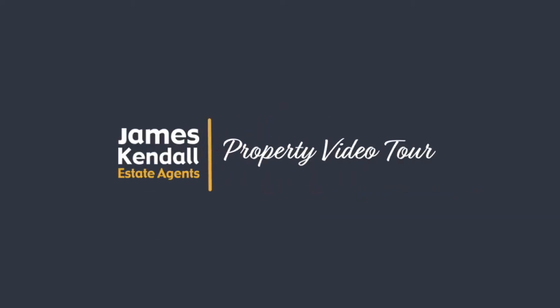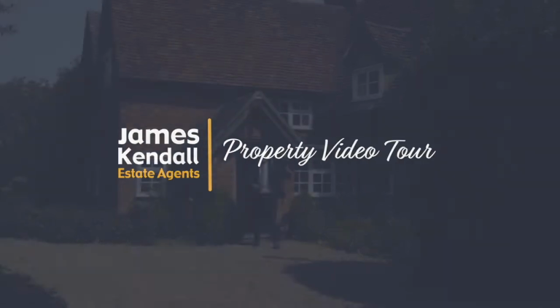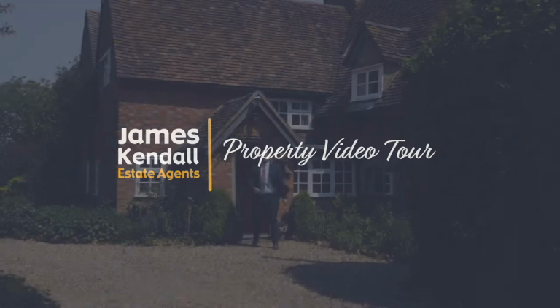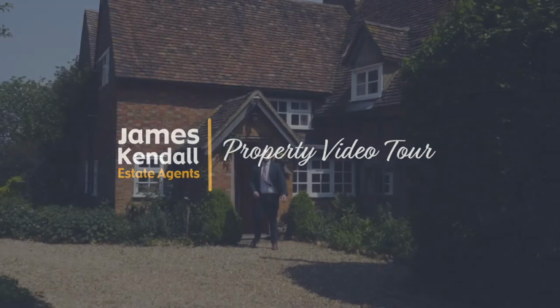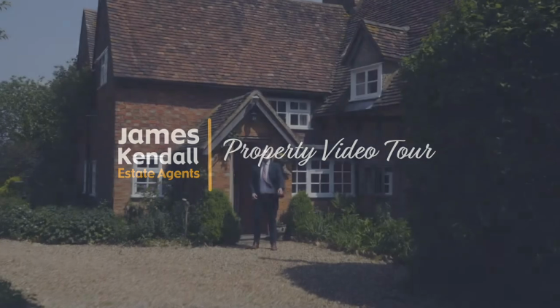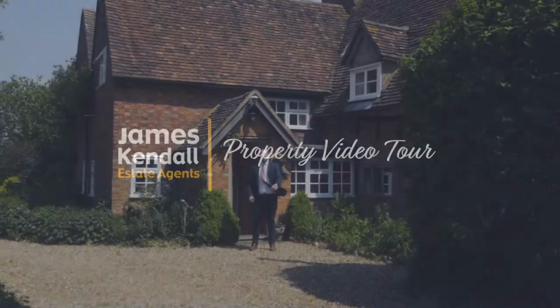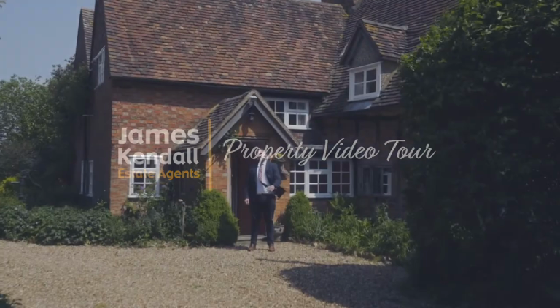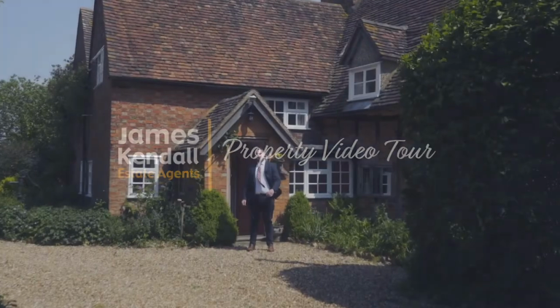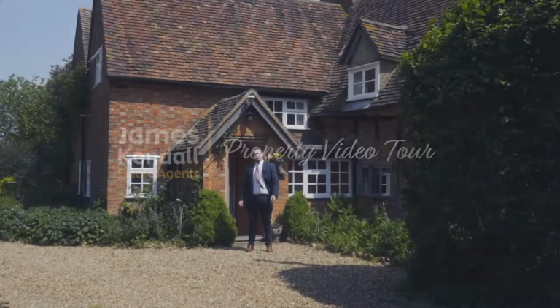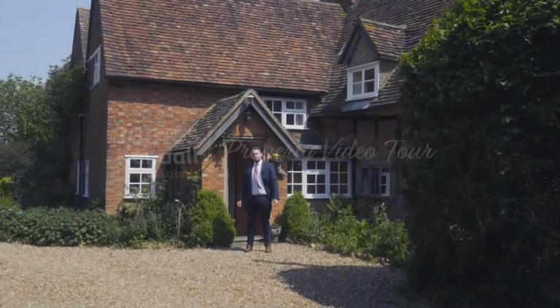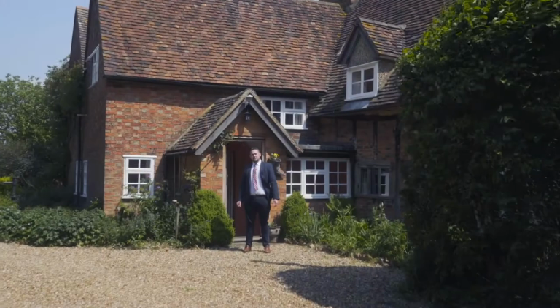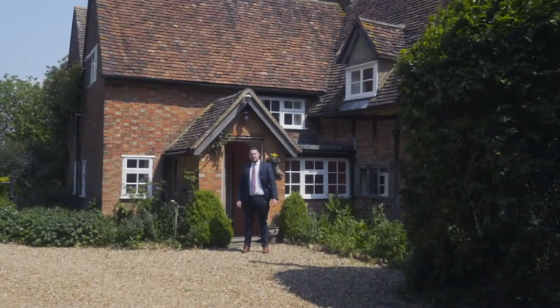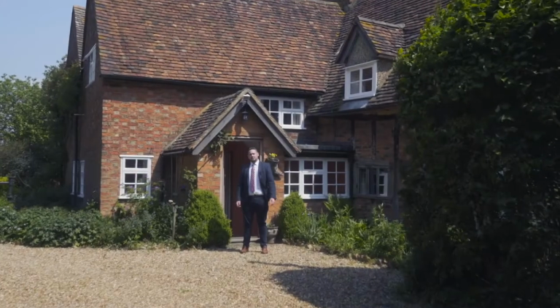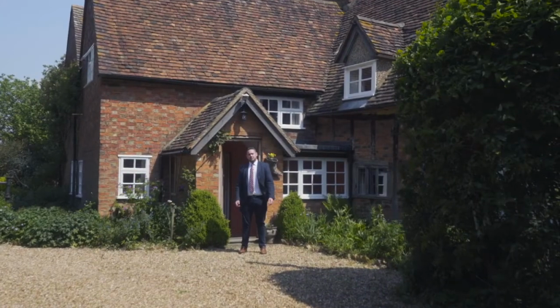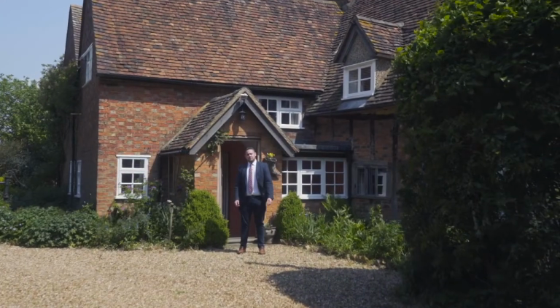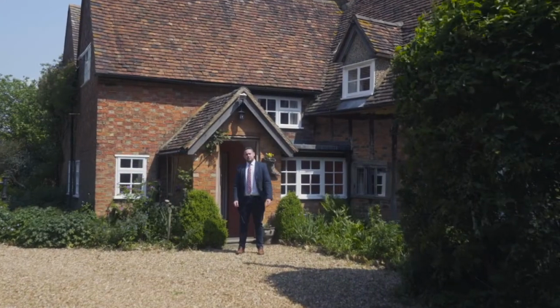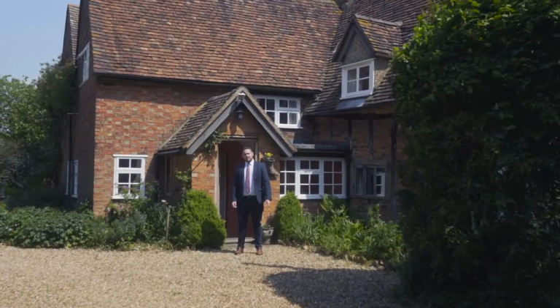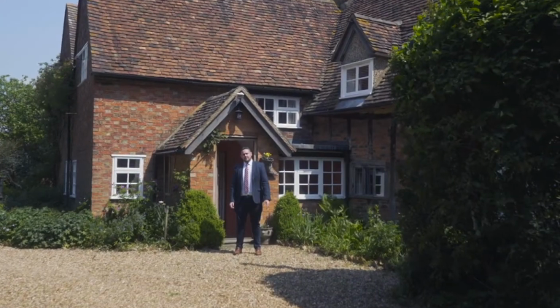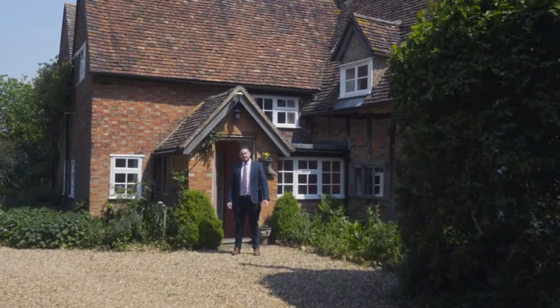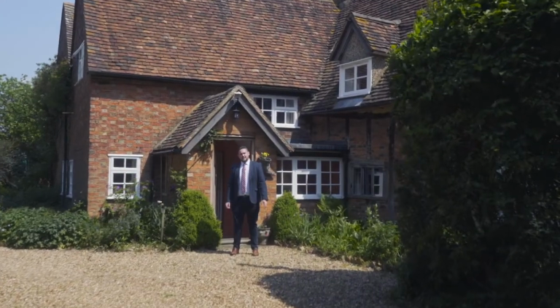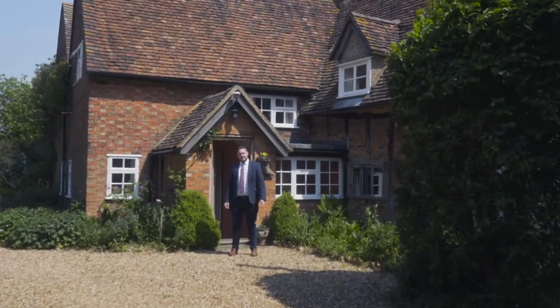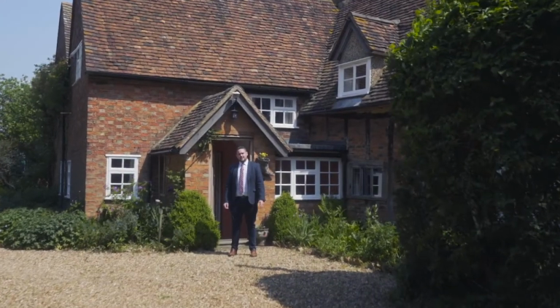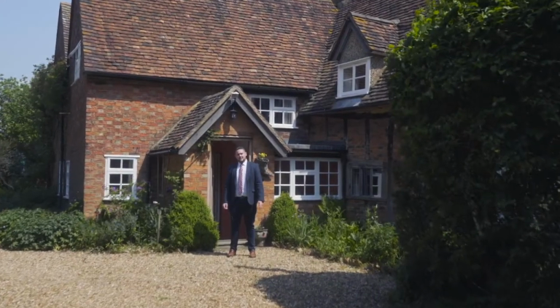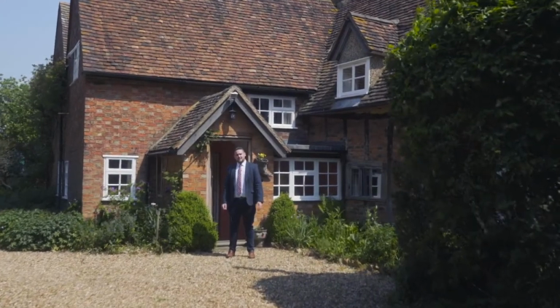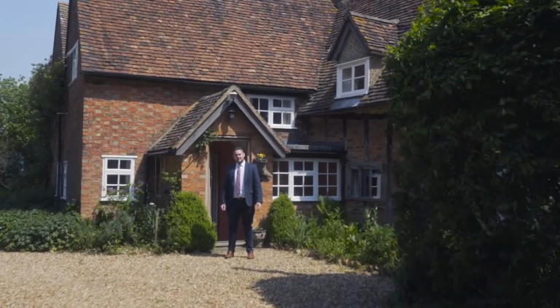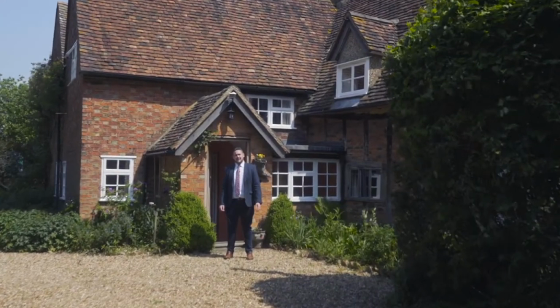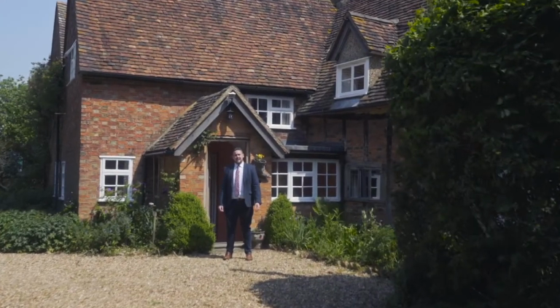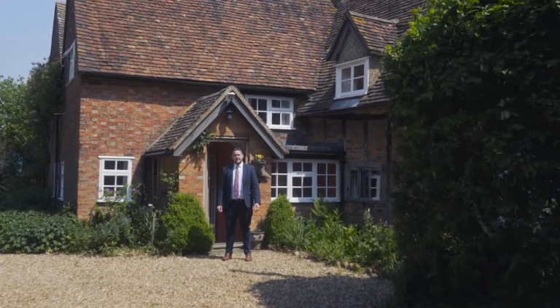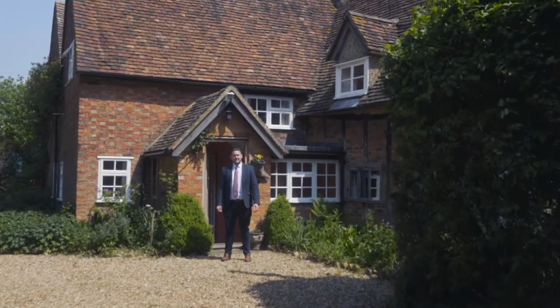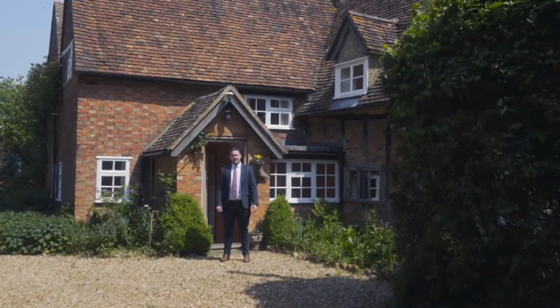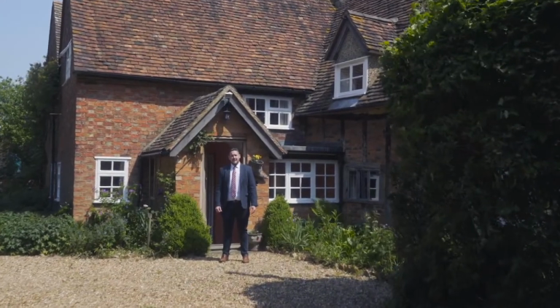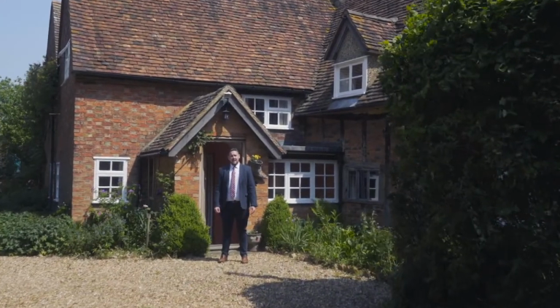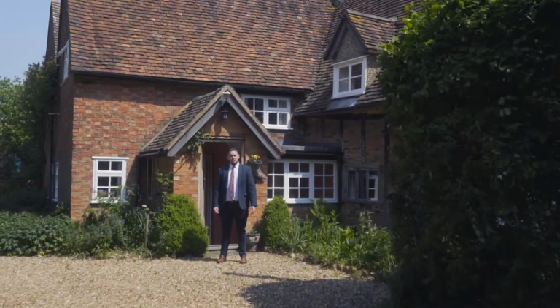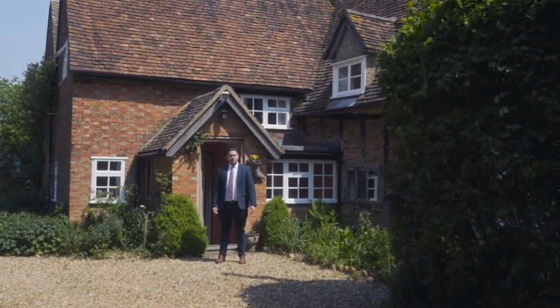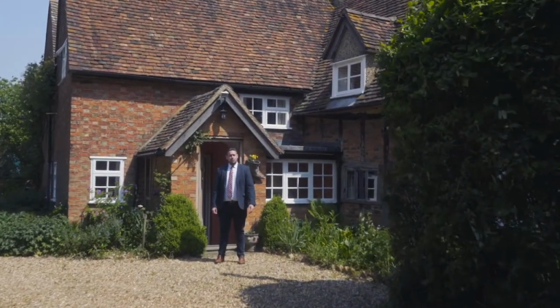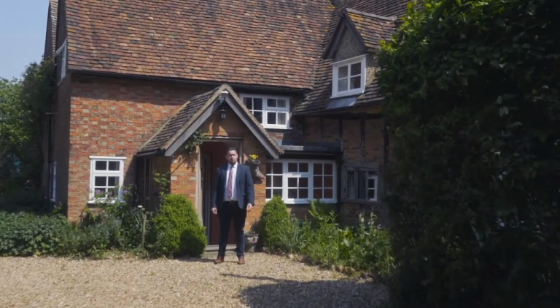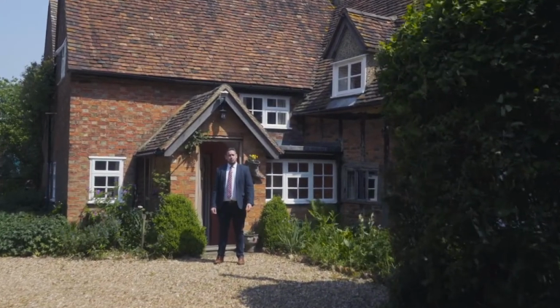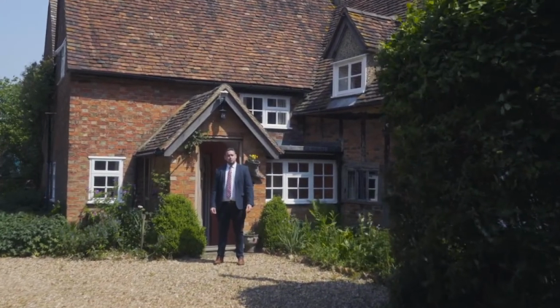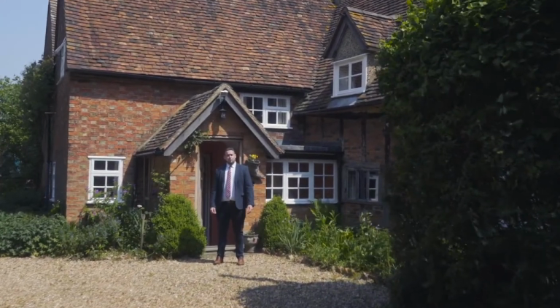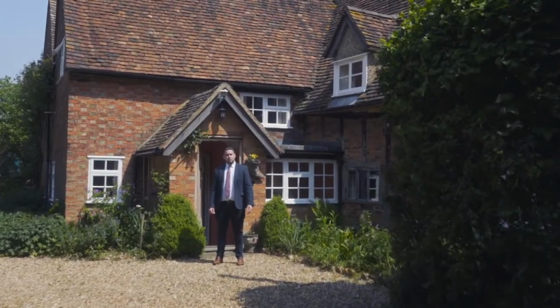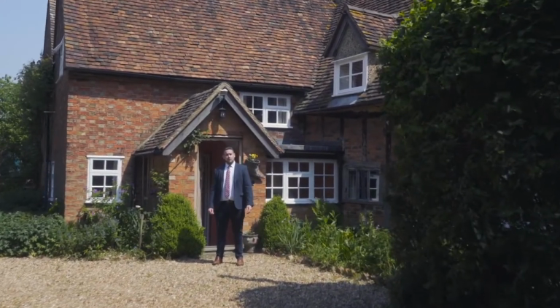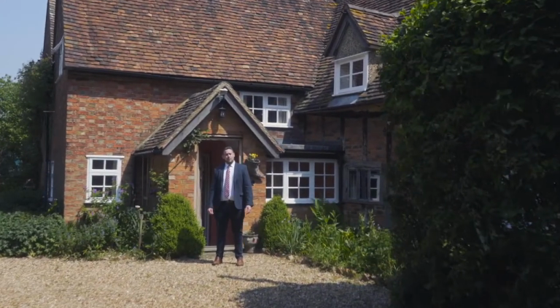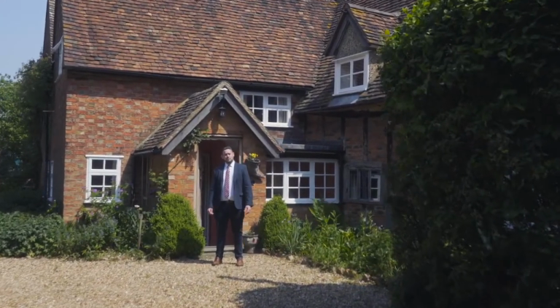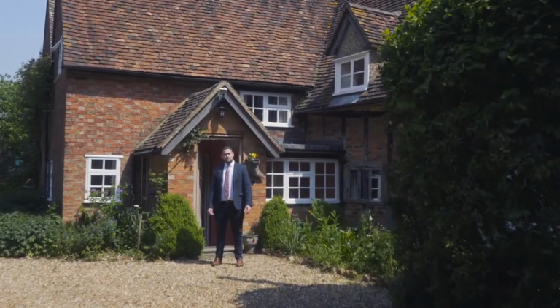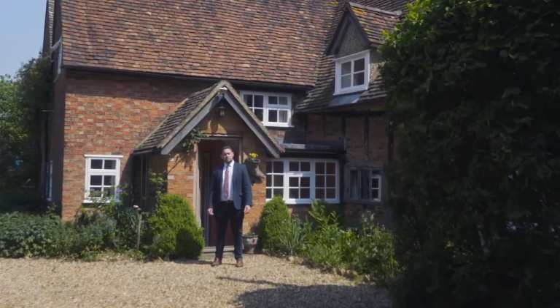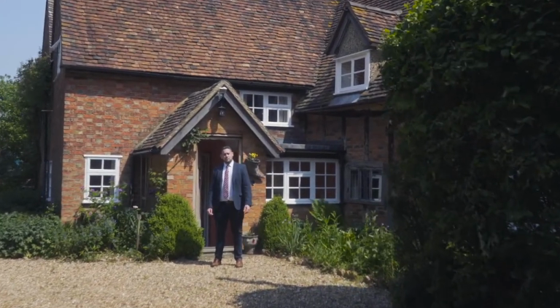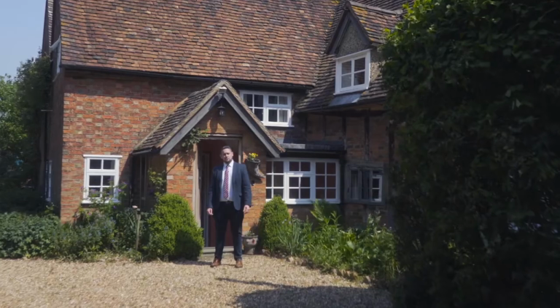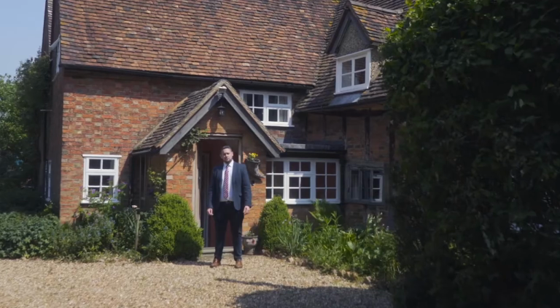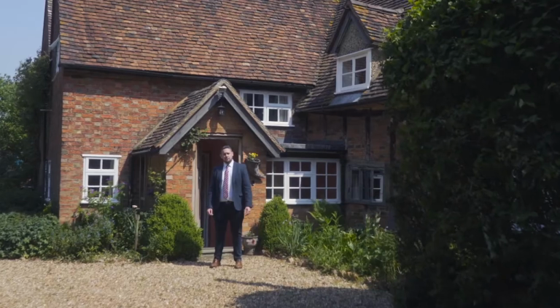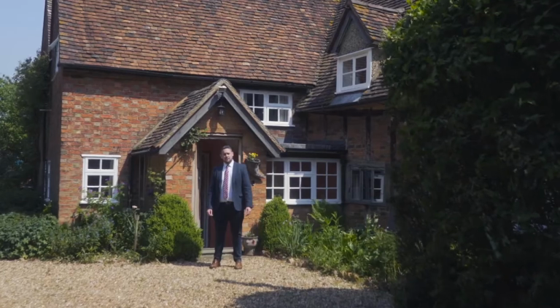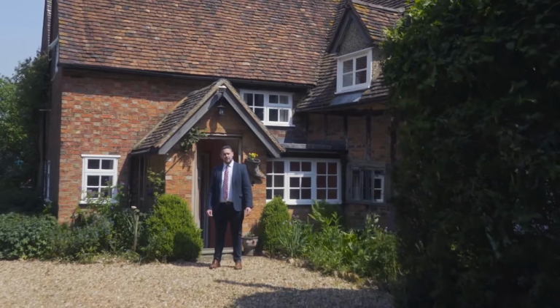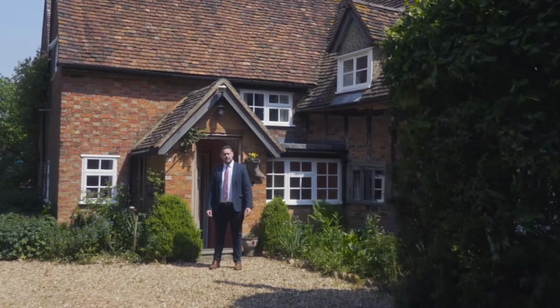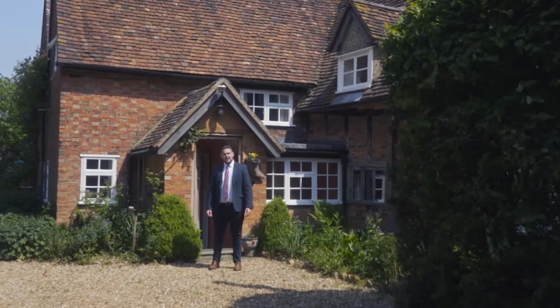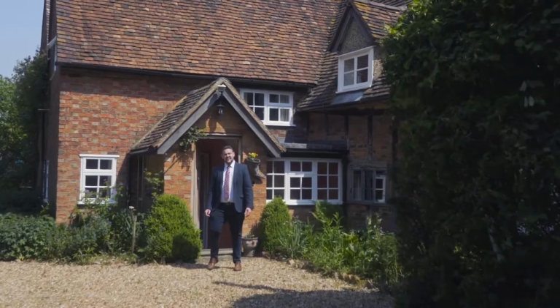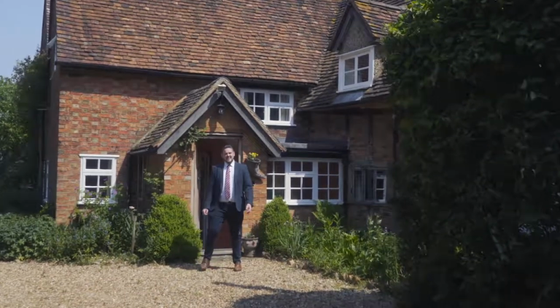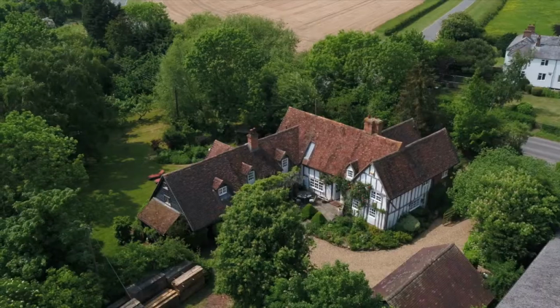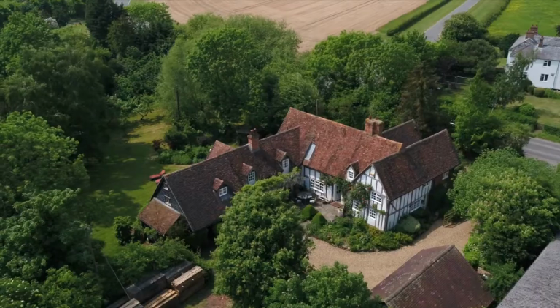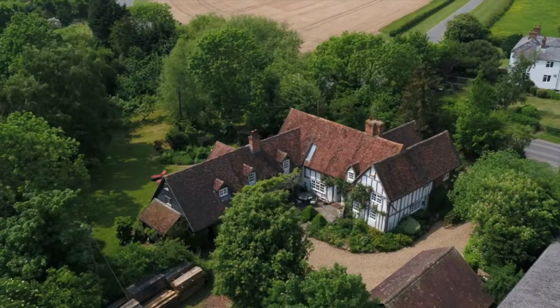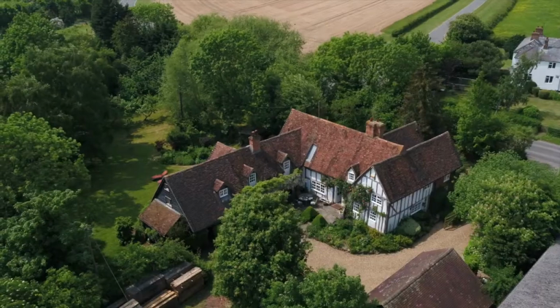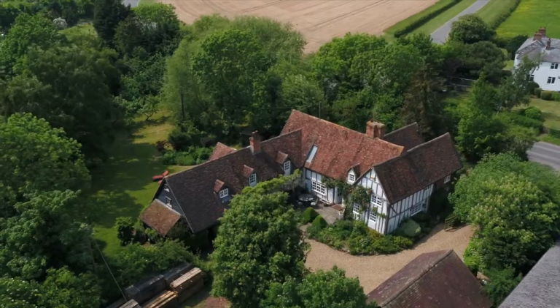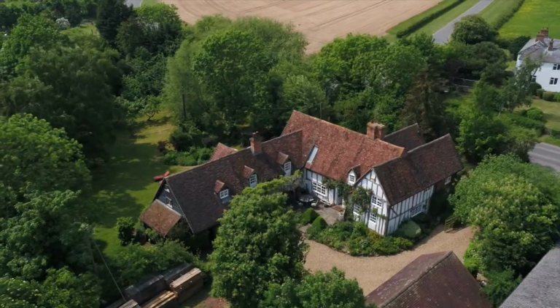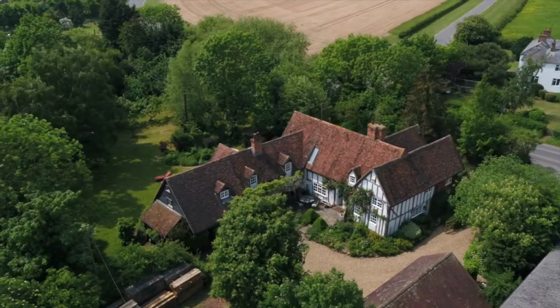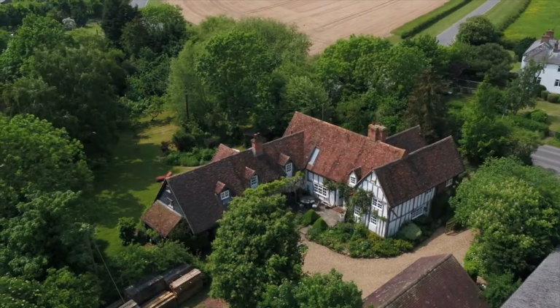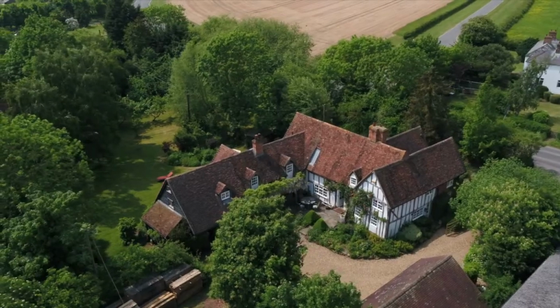Hi everyone, it's James here from James Kendall Estate Agents and today I'm at Lower Rockshill Farmhouse in Marston Mortain. Let's go and take a look.